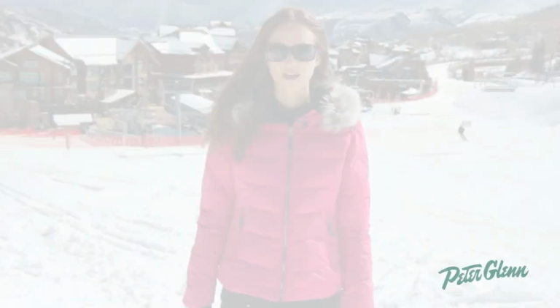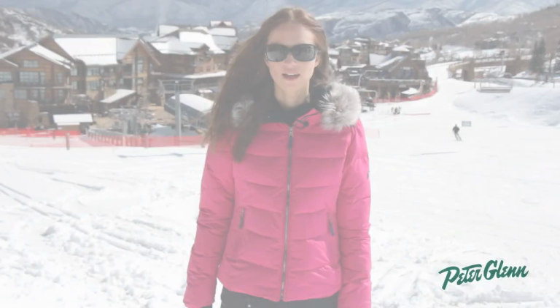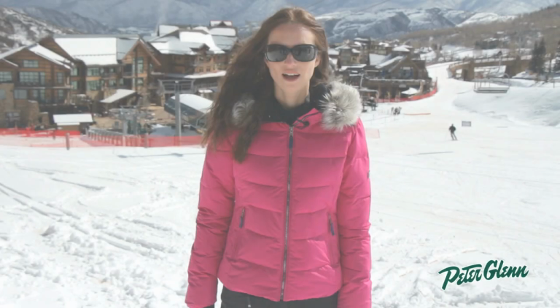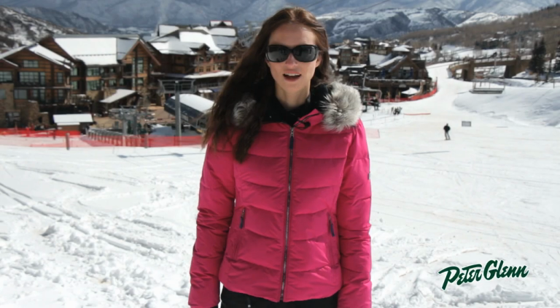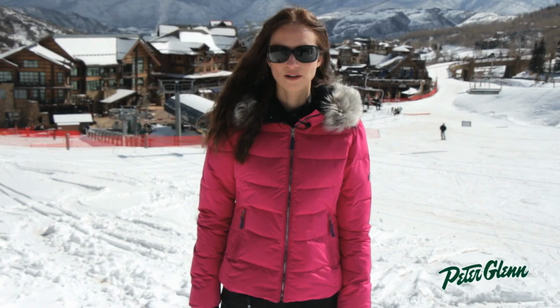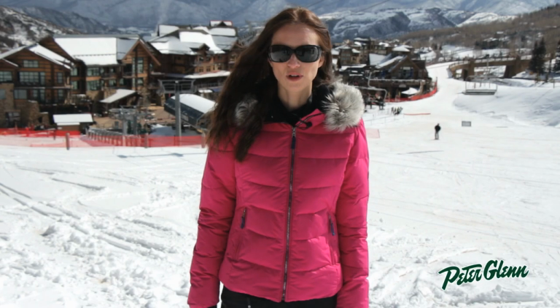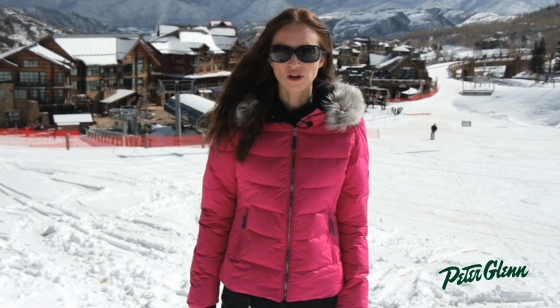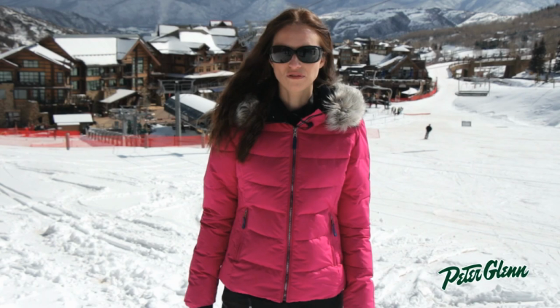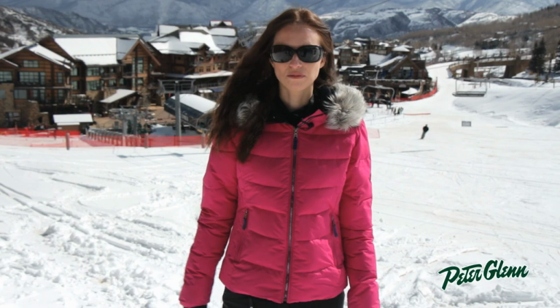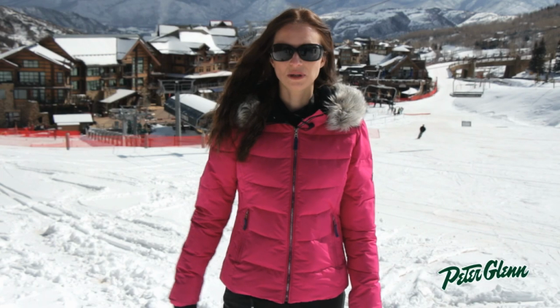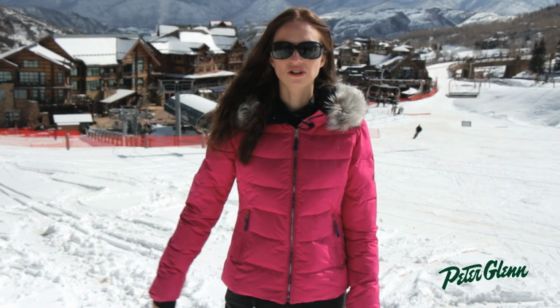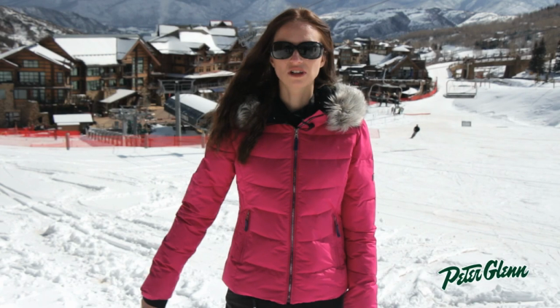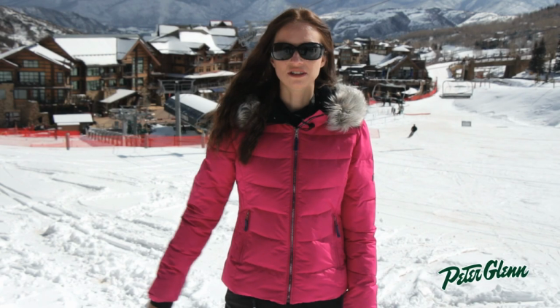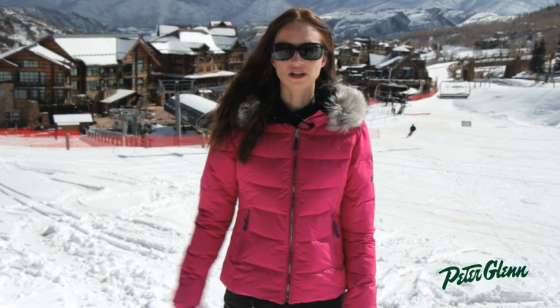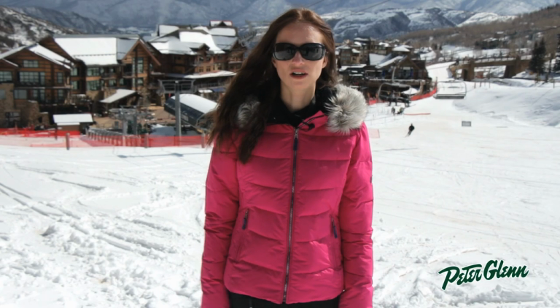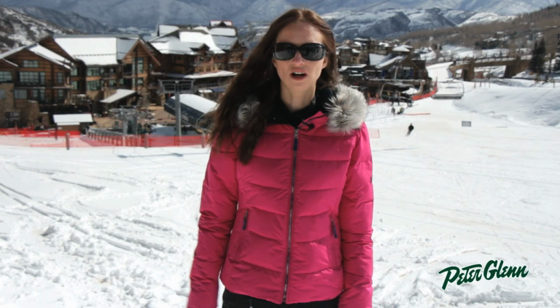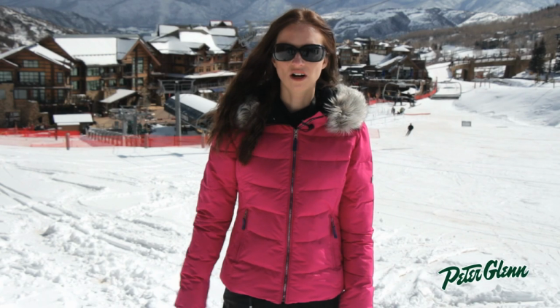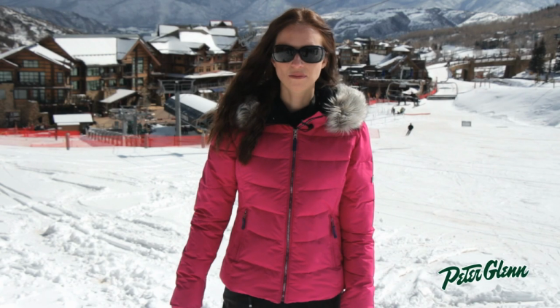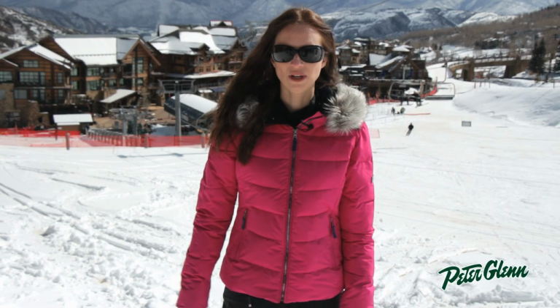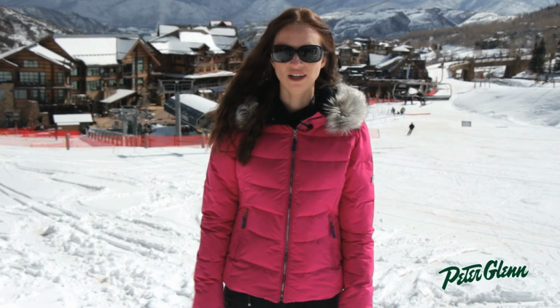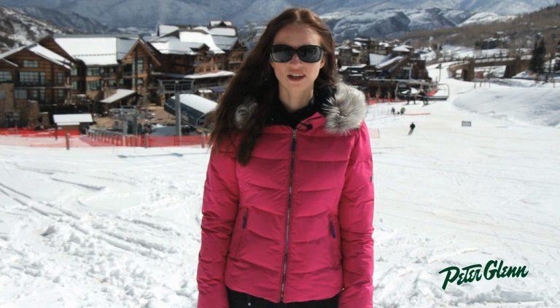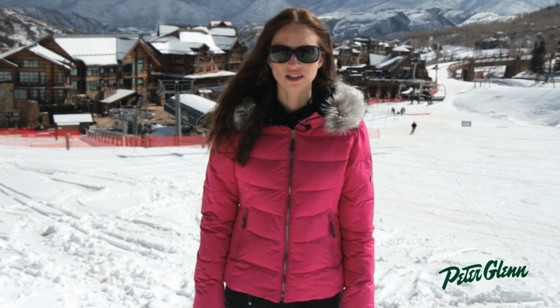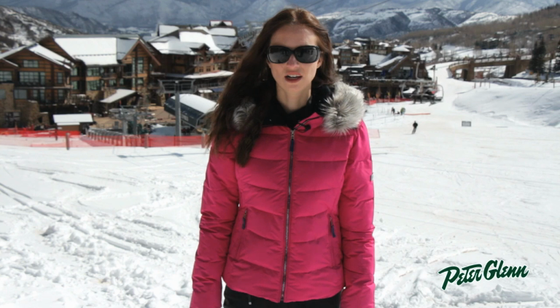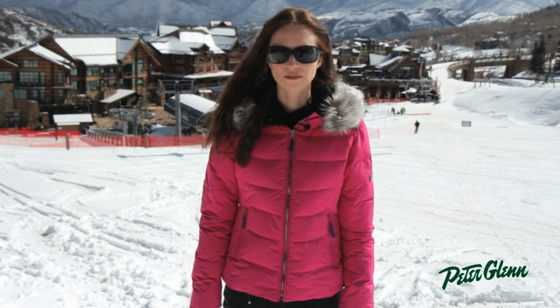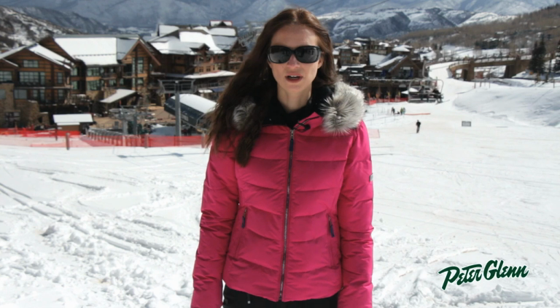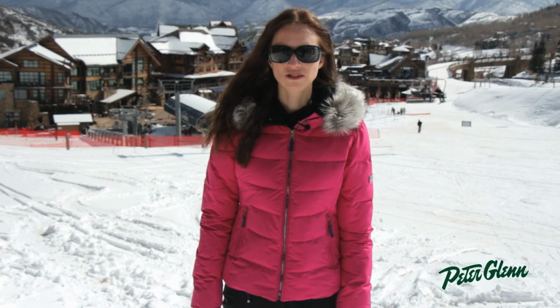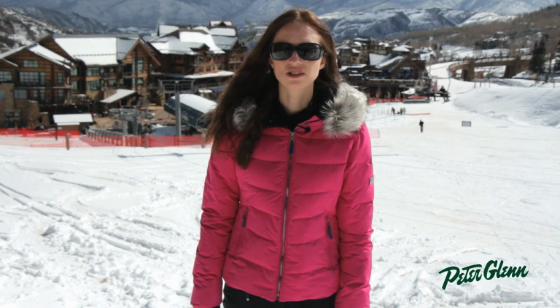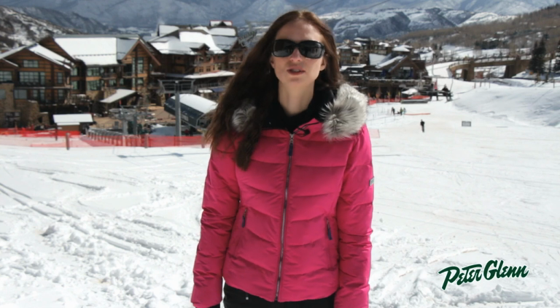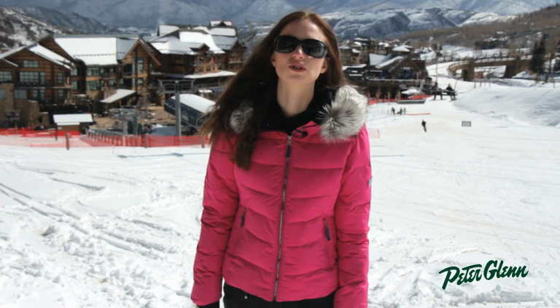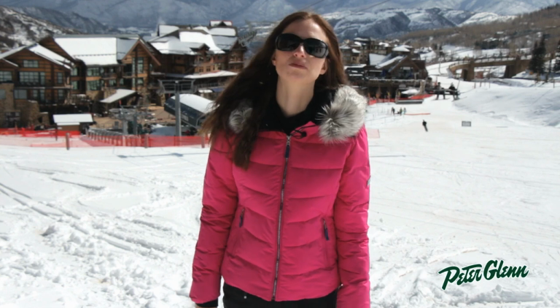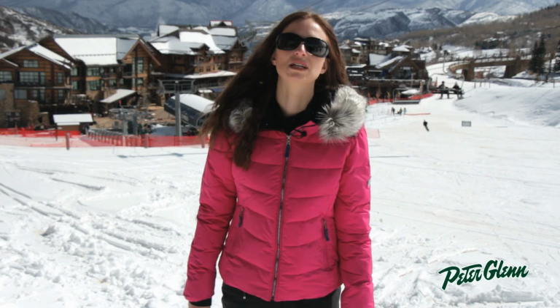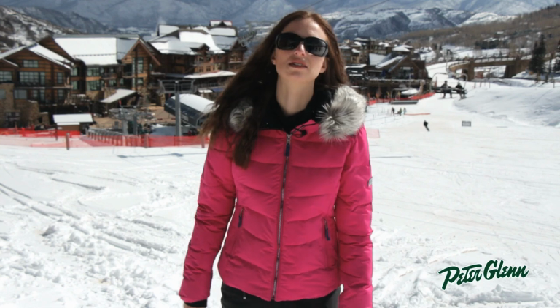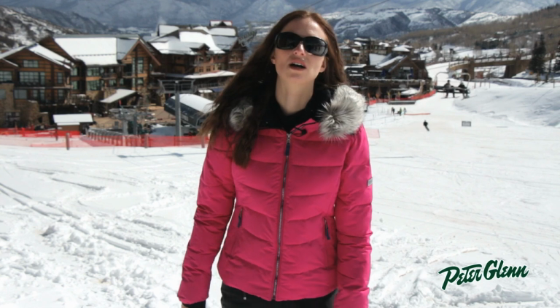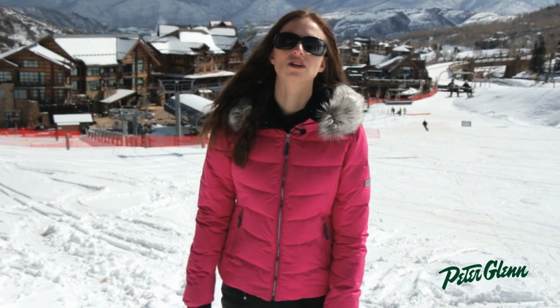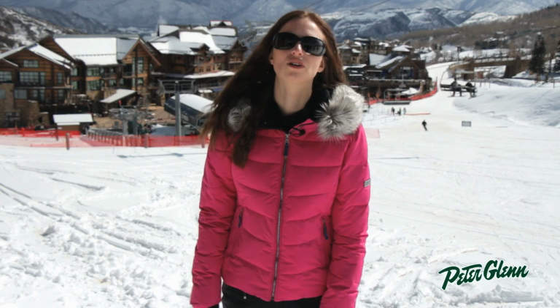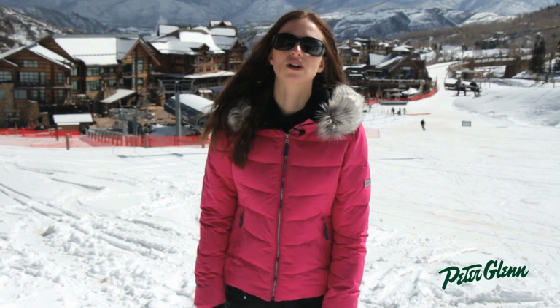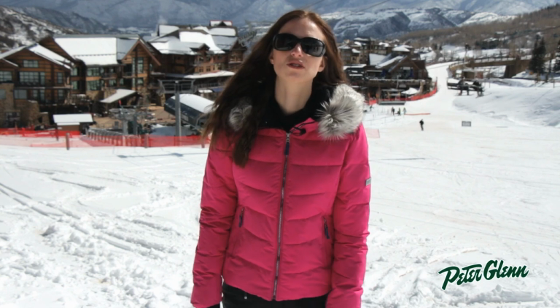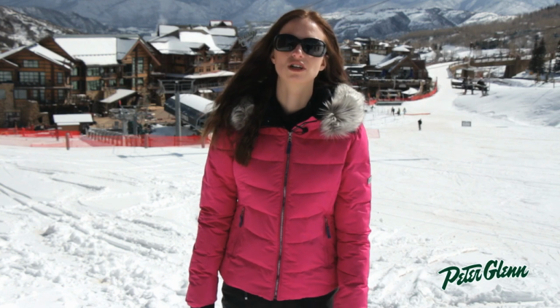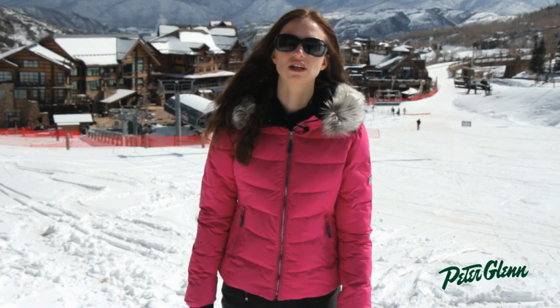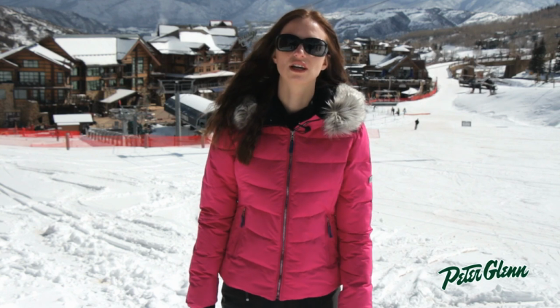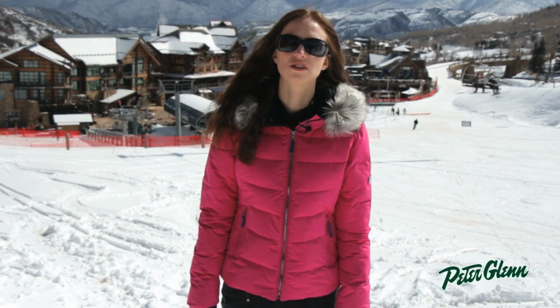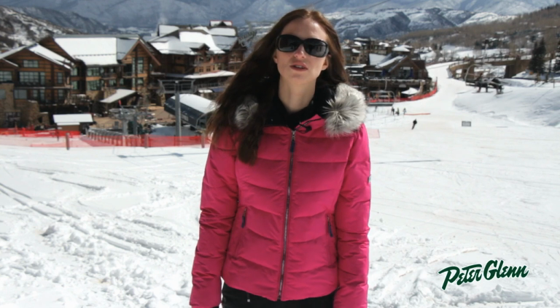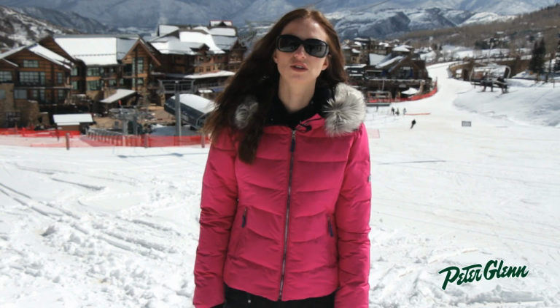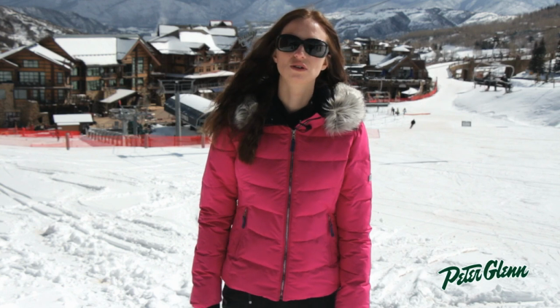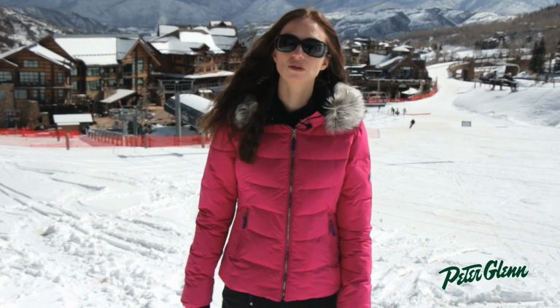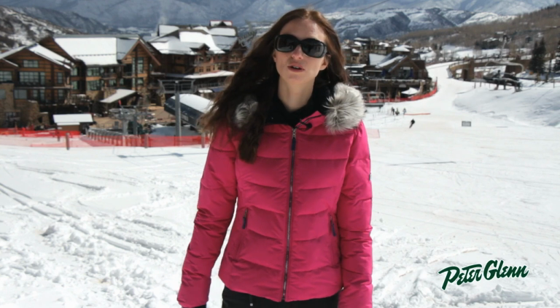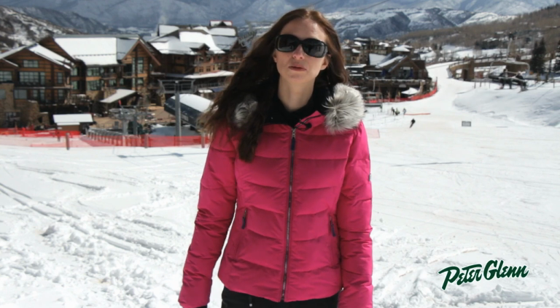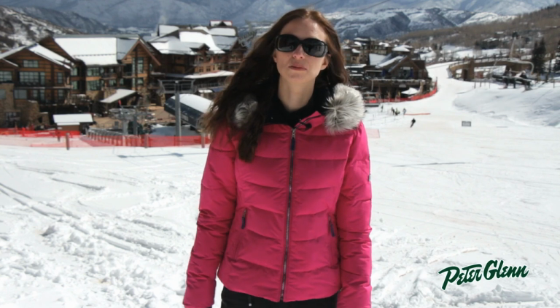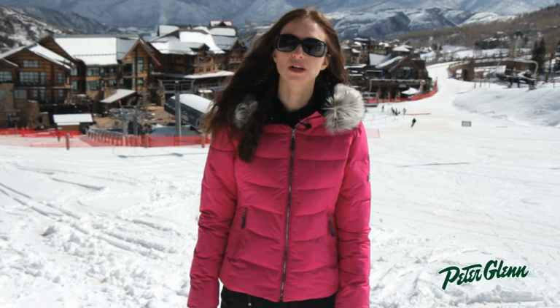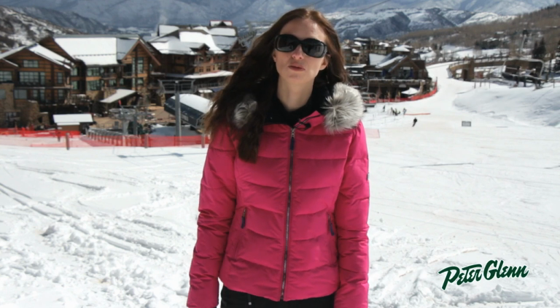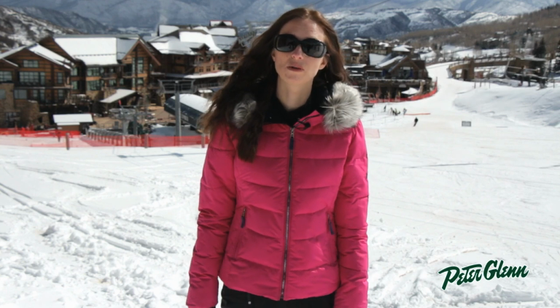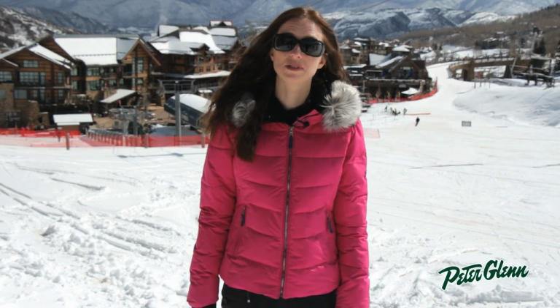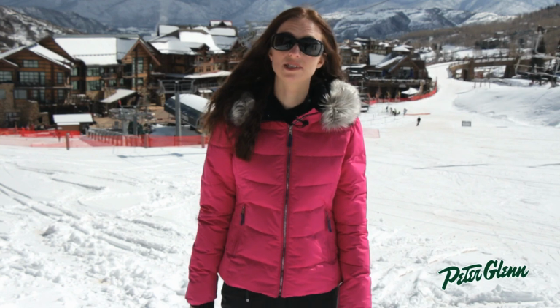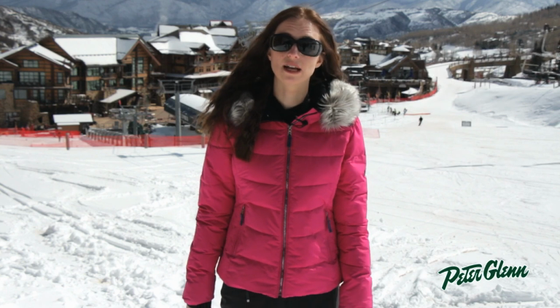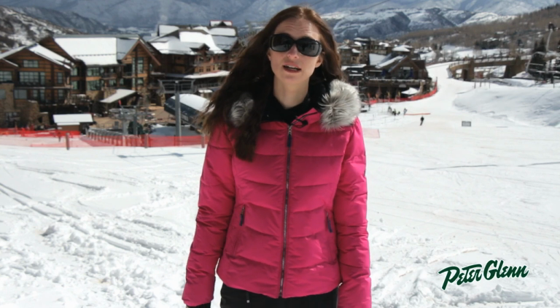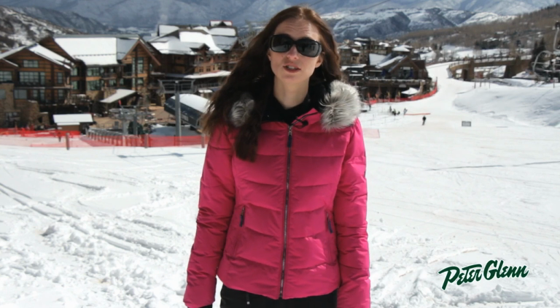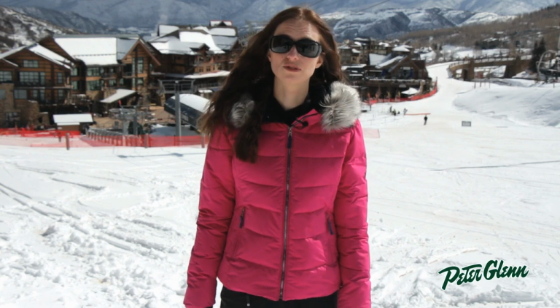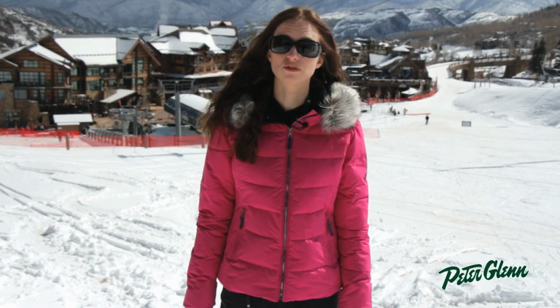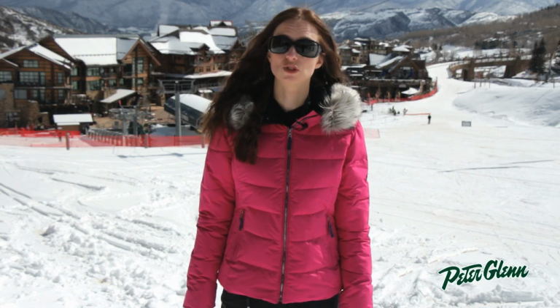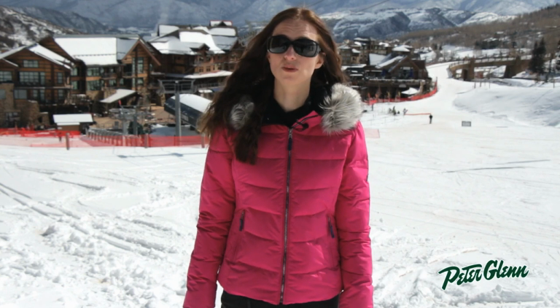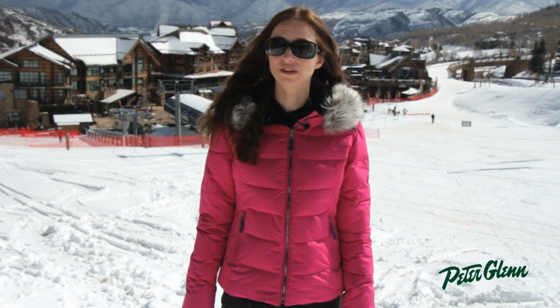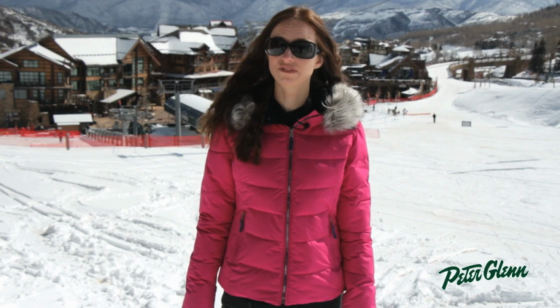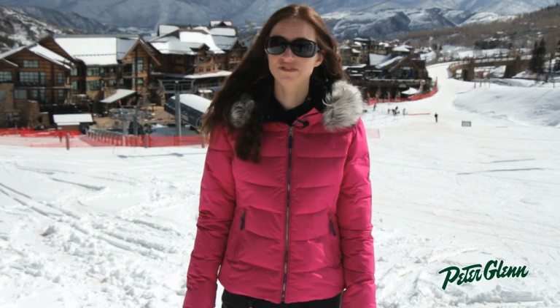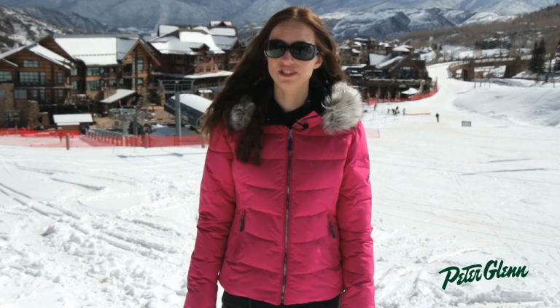Hi, I'm Laura from PeterGlenn.com, and I'm out in Snowmass, Colorado, checking out the new Obermeyer Women's Styles for 2015.